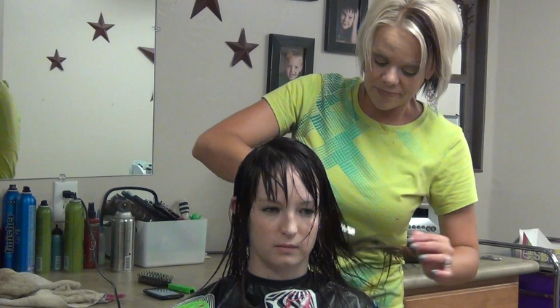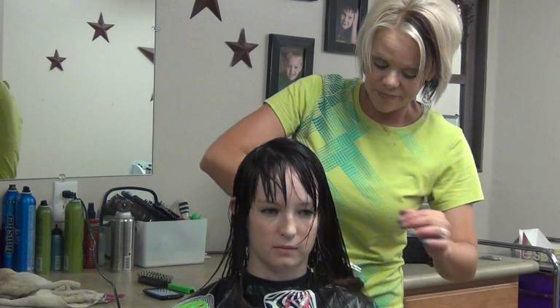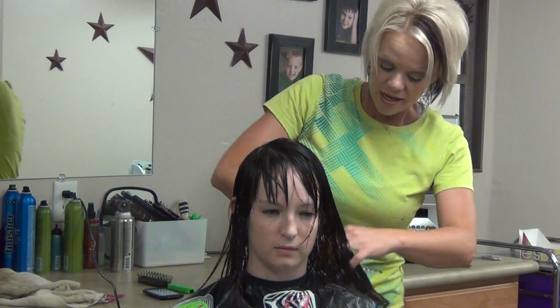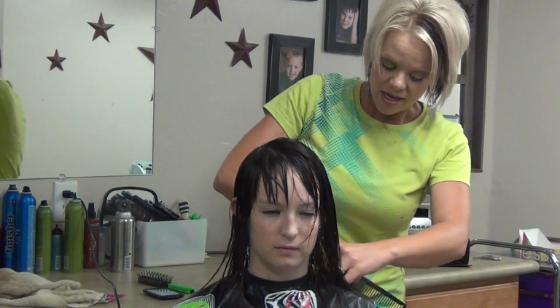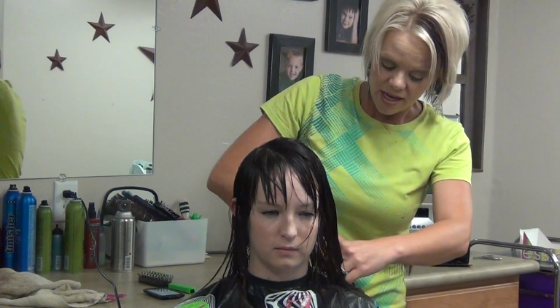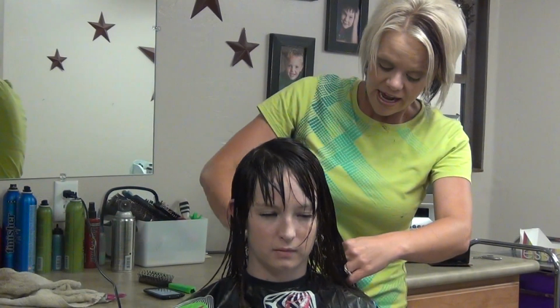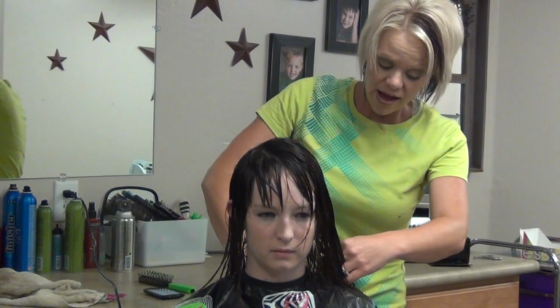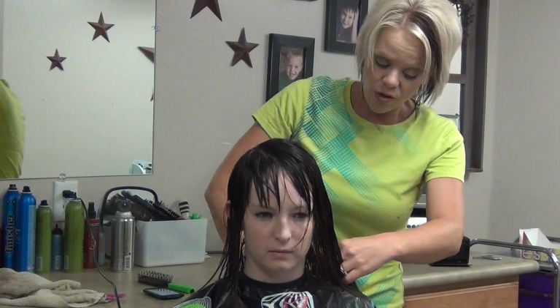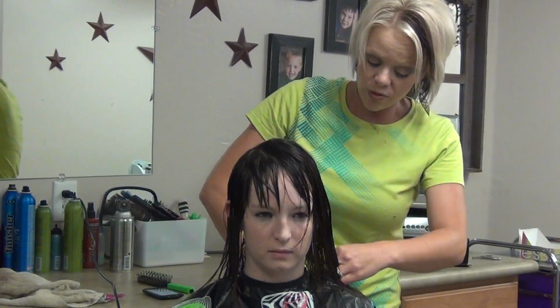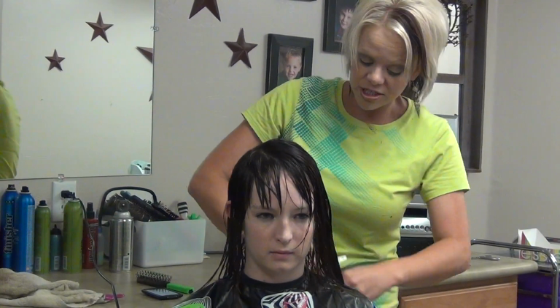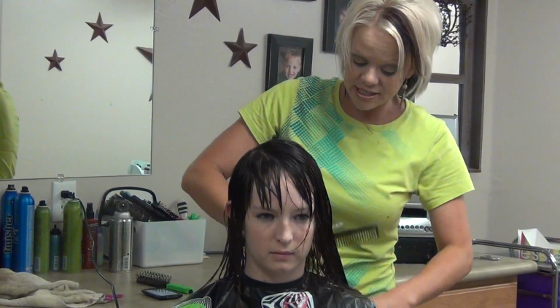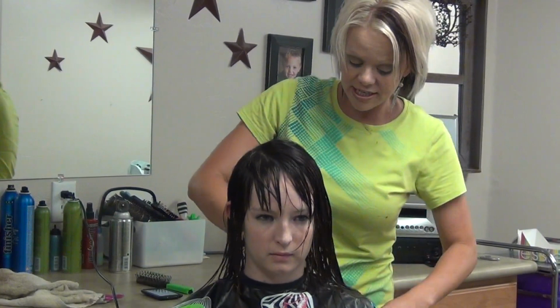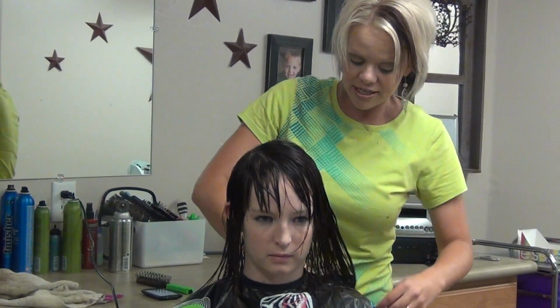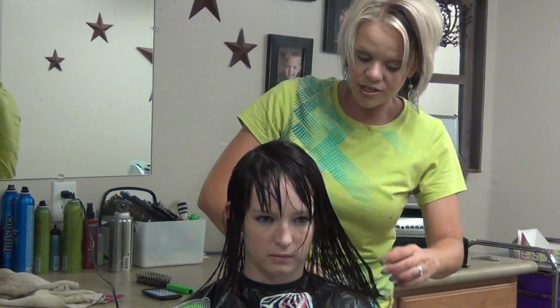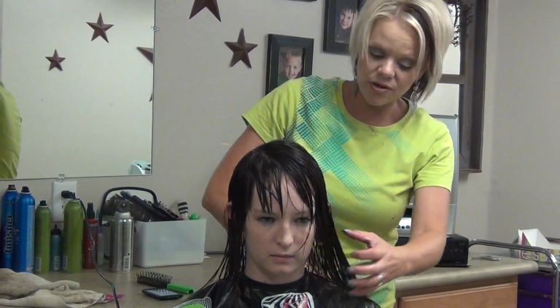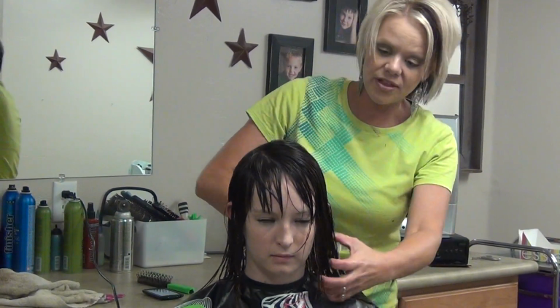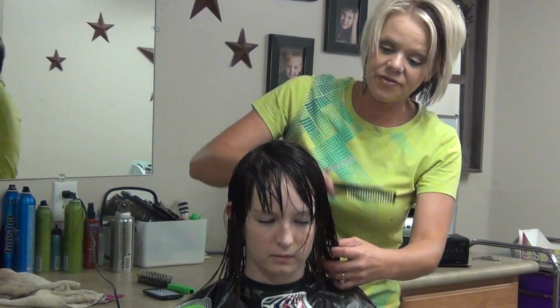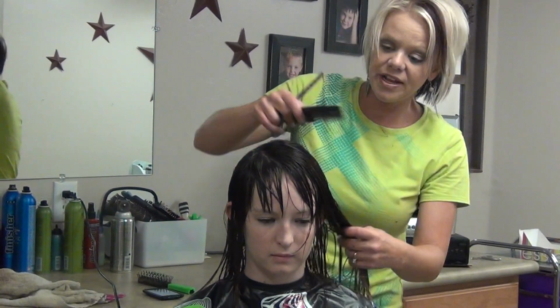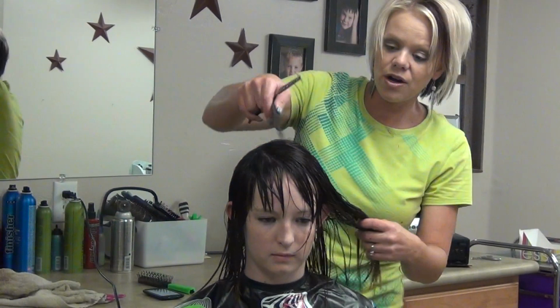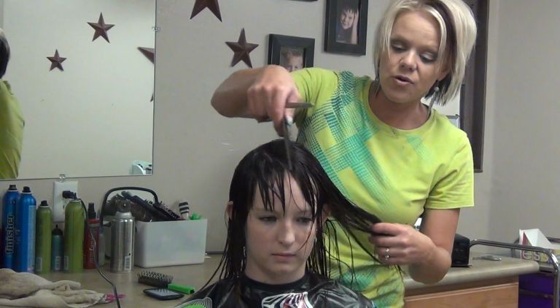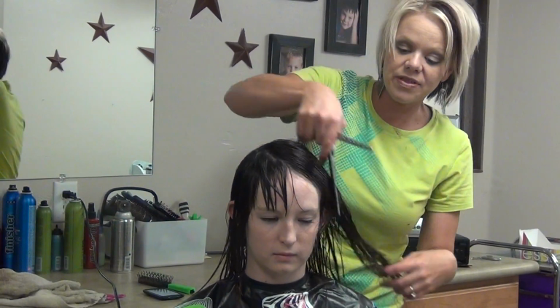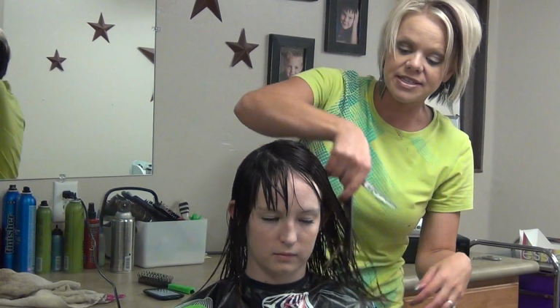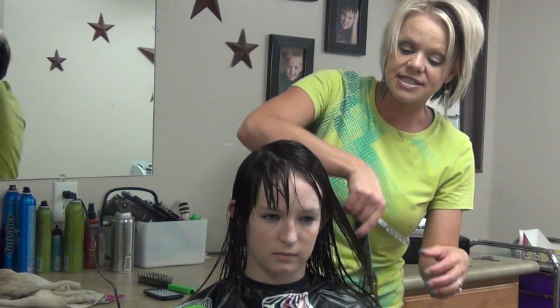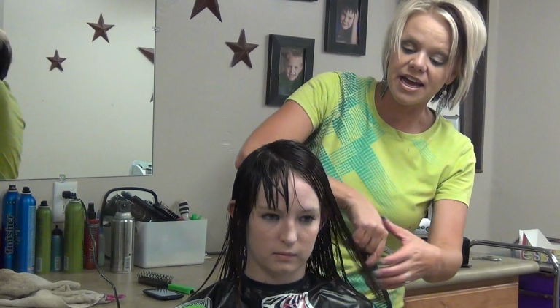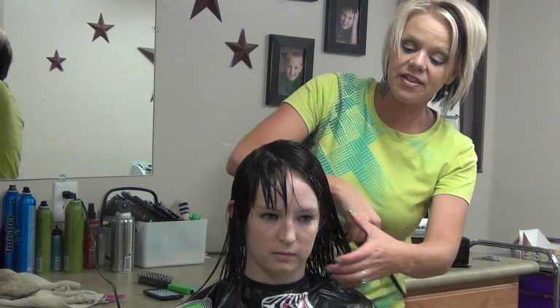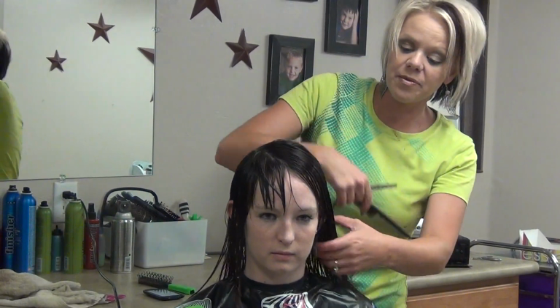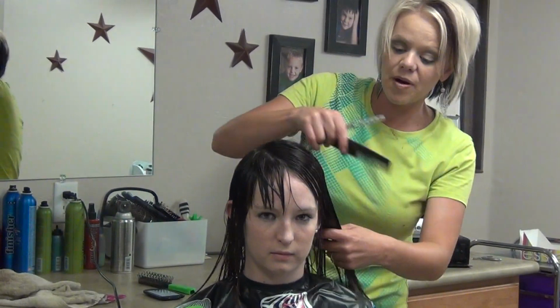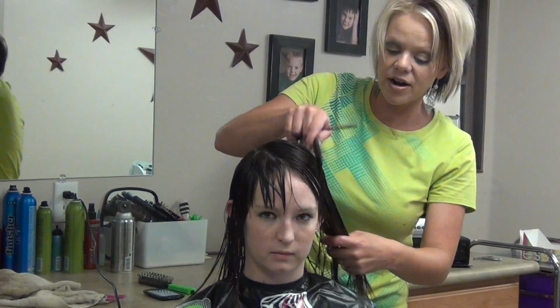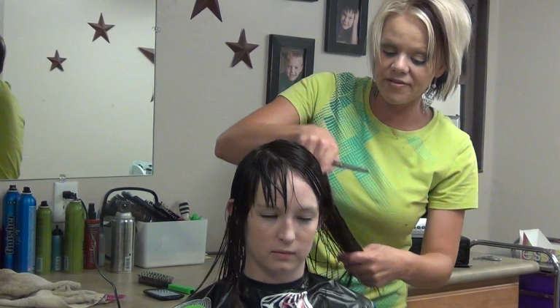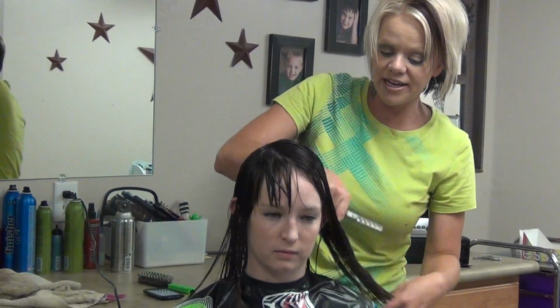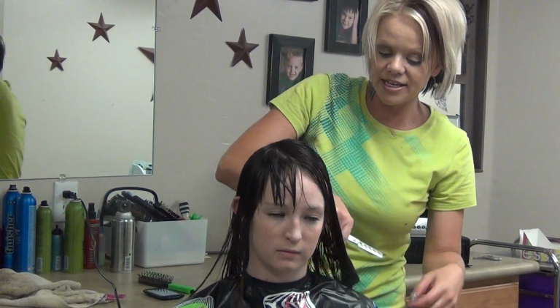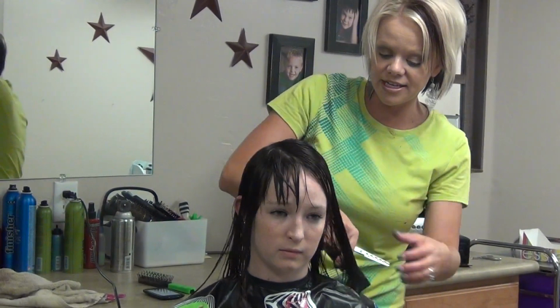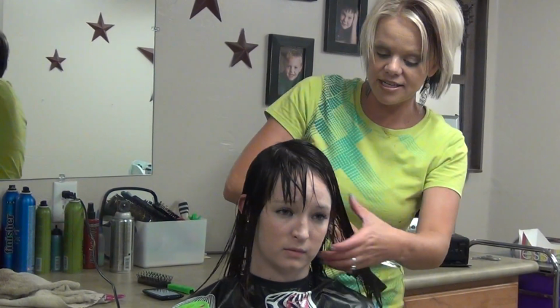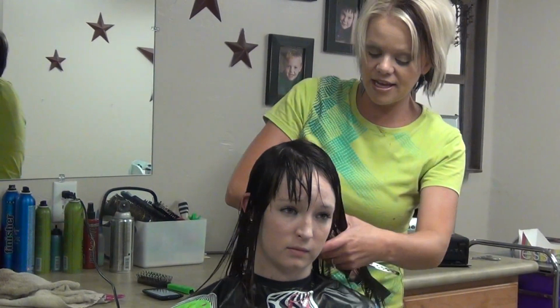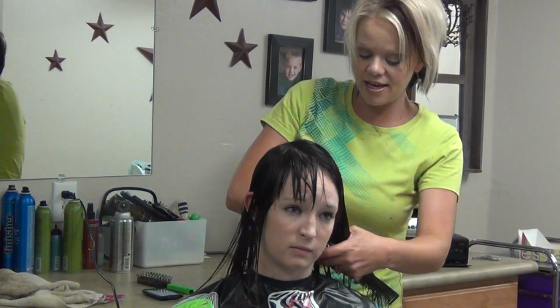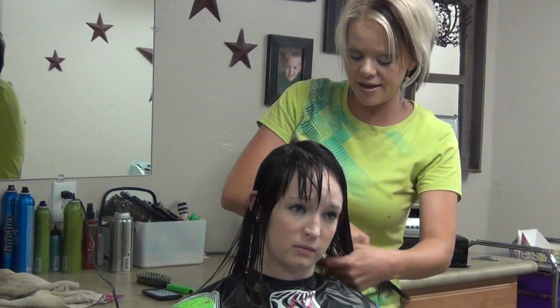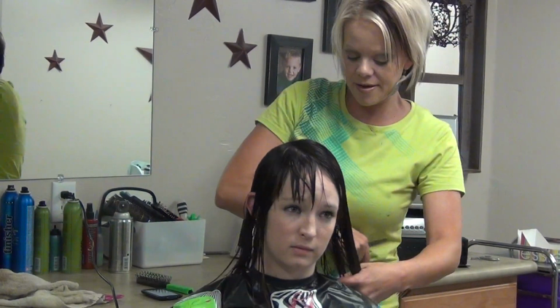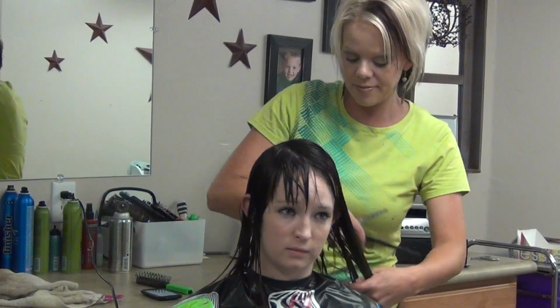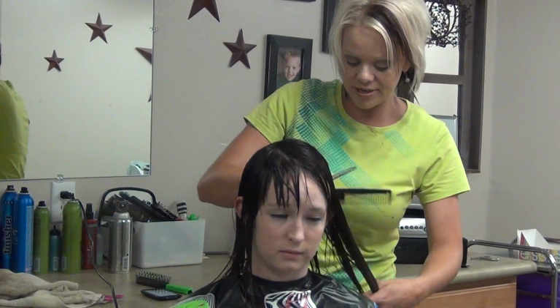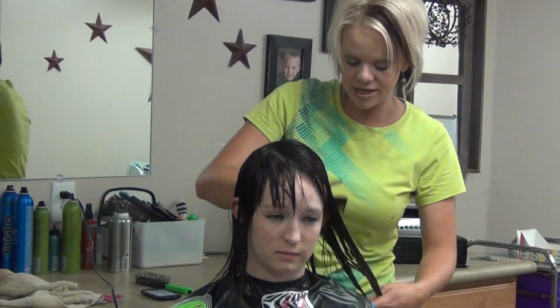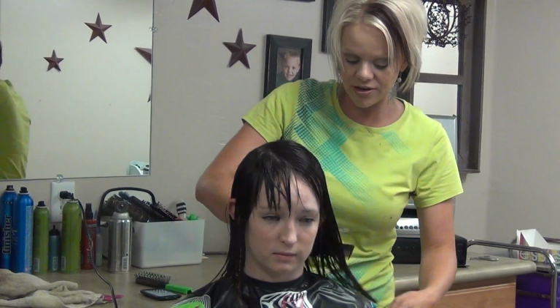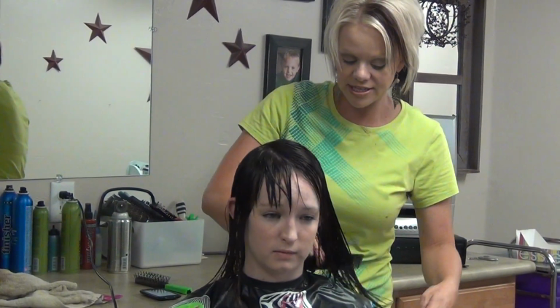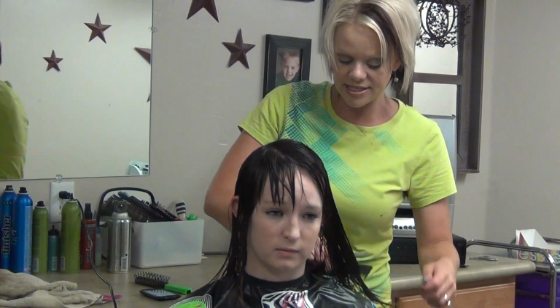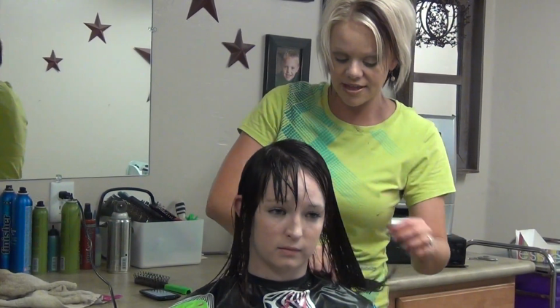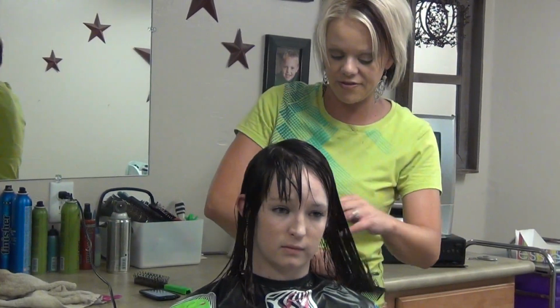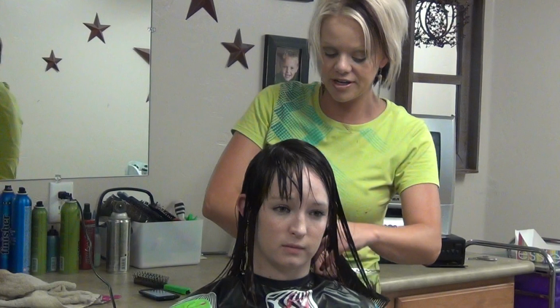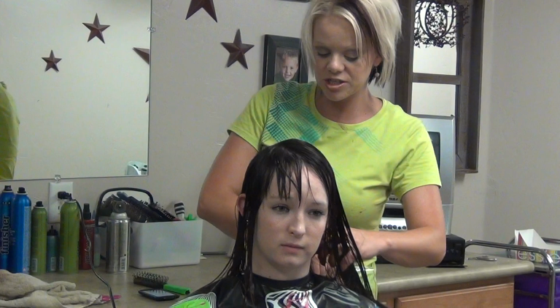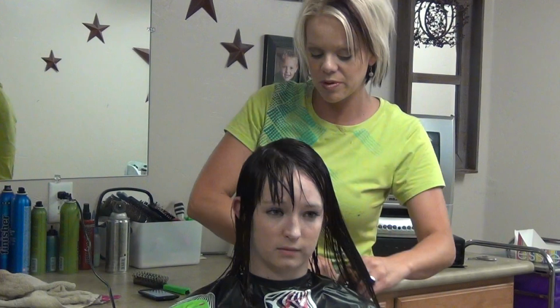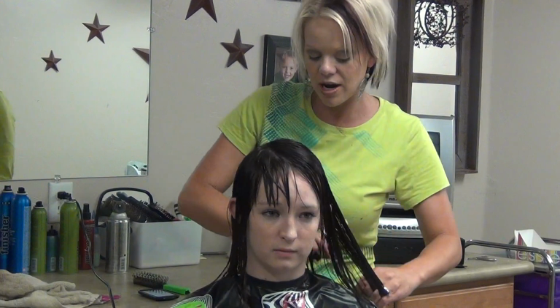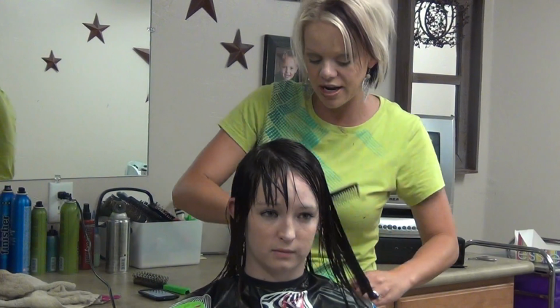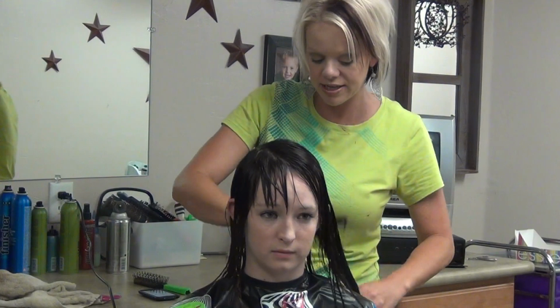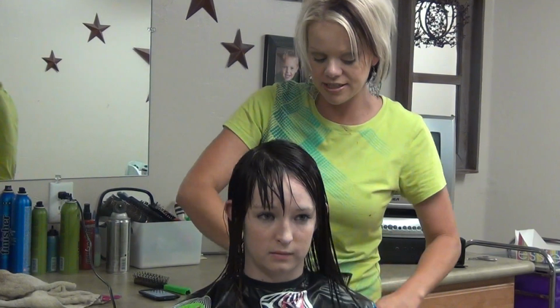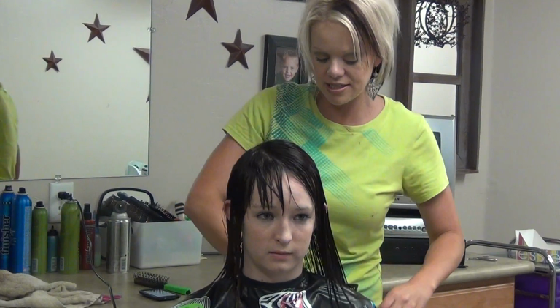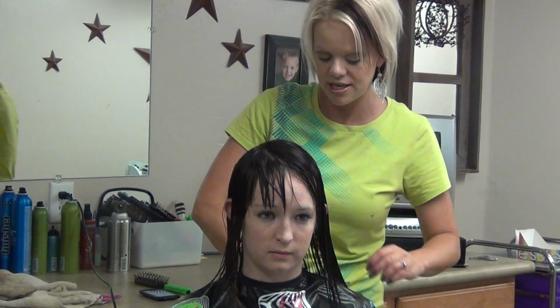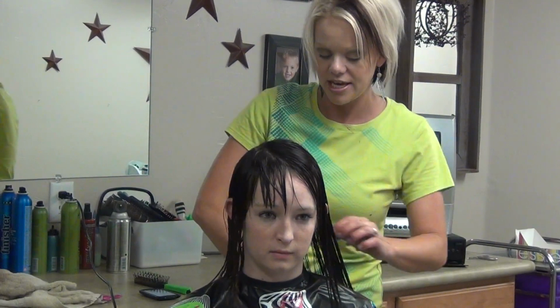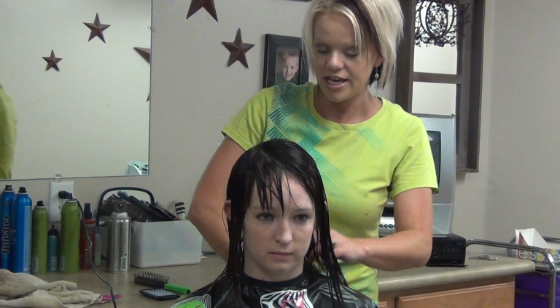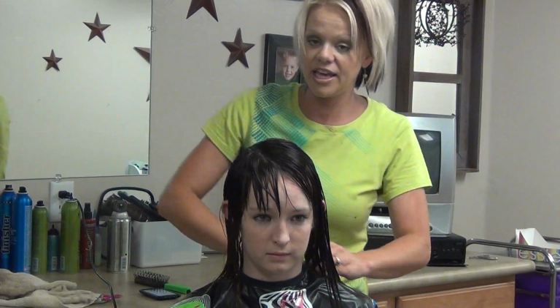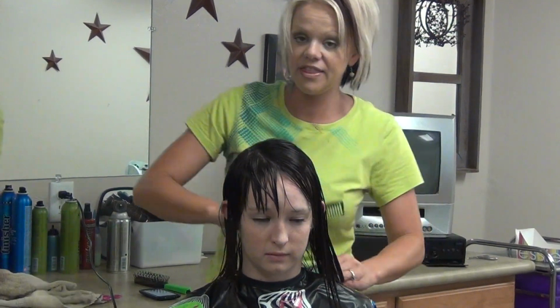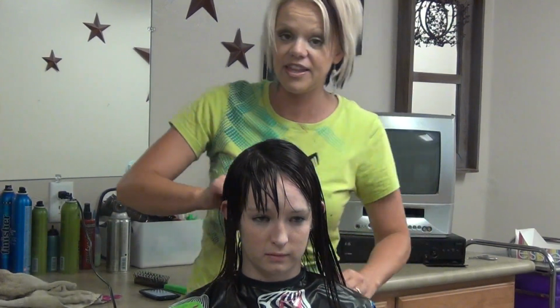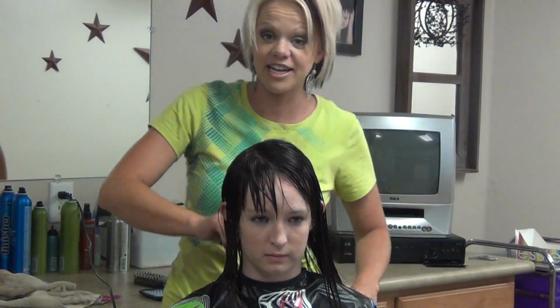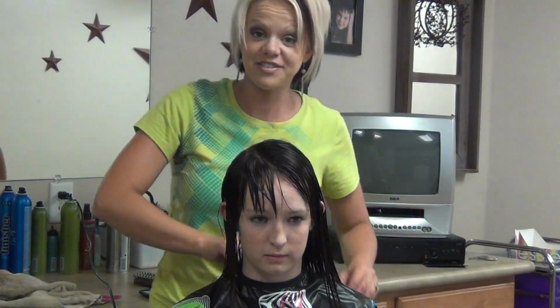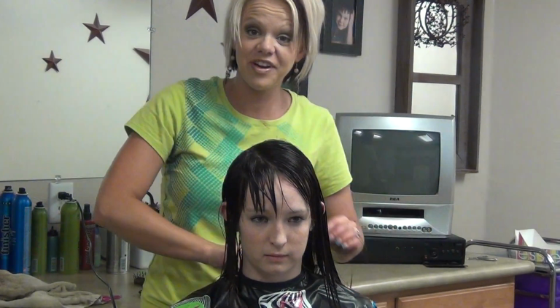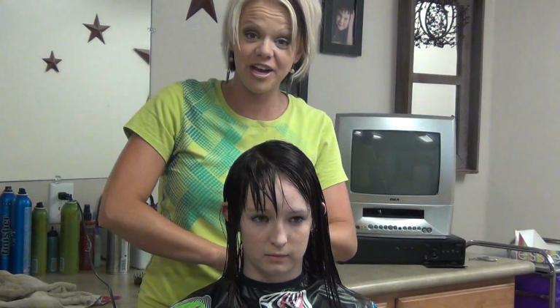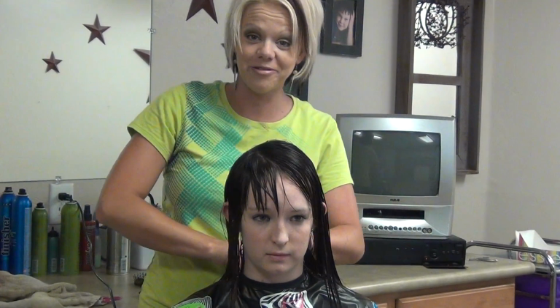Now we're just going to do another video on the styling part of it. You can see the finished product in the next video. Thank you.